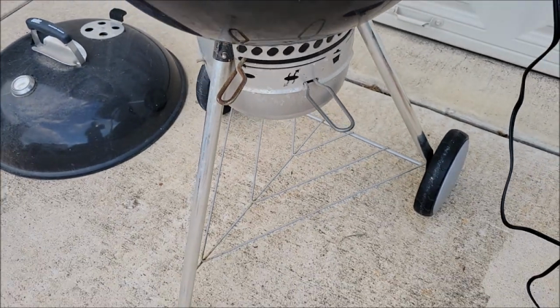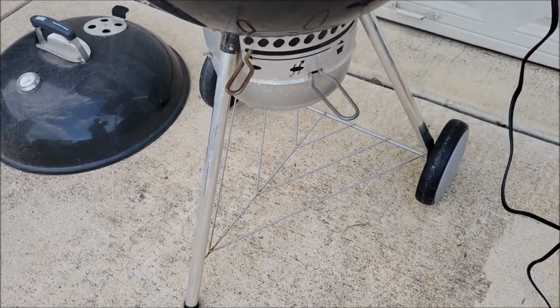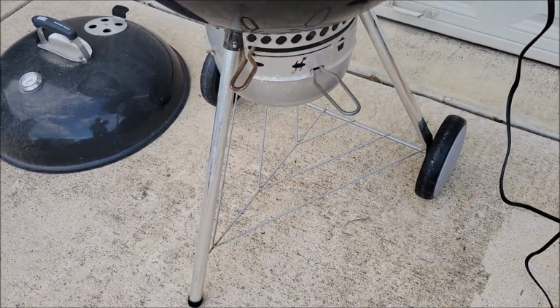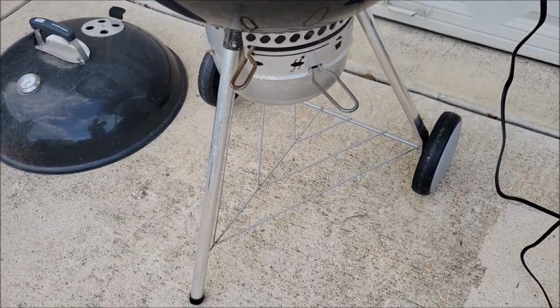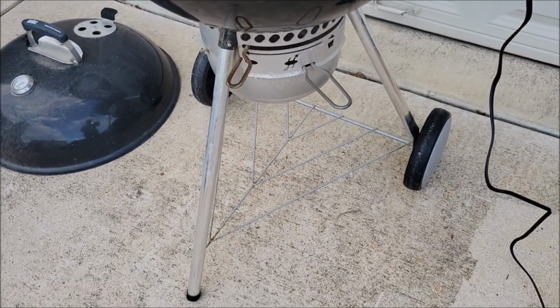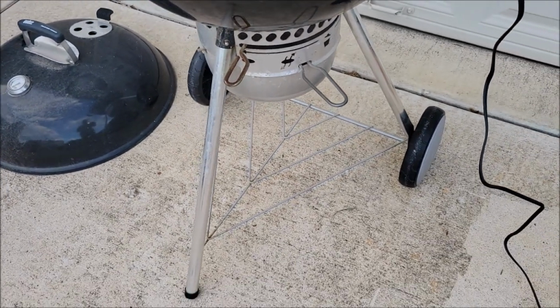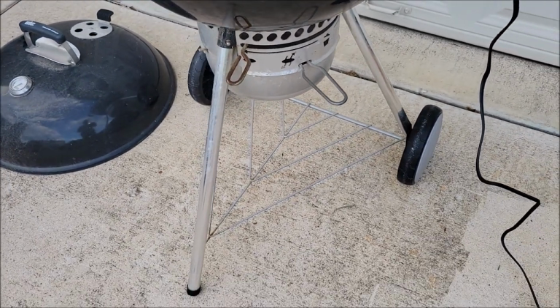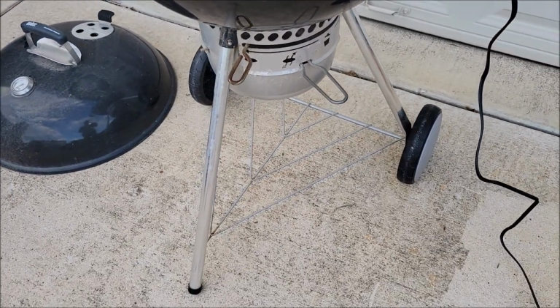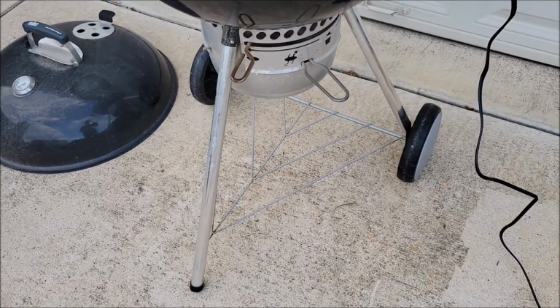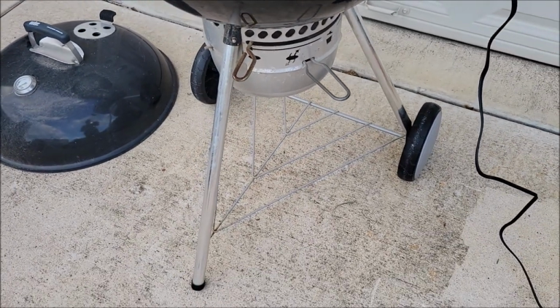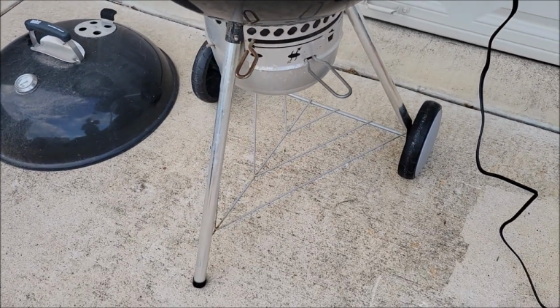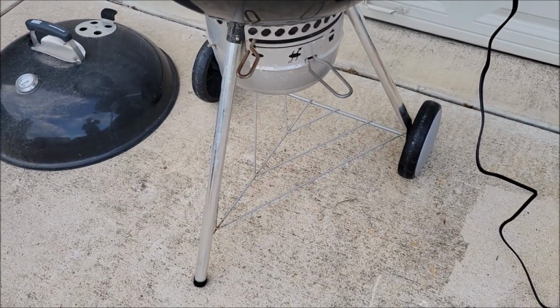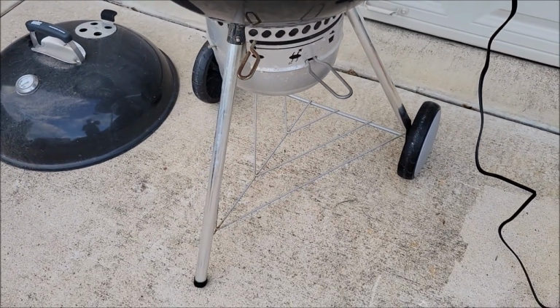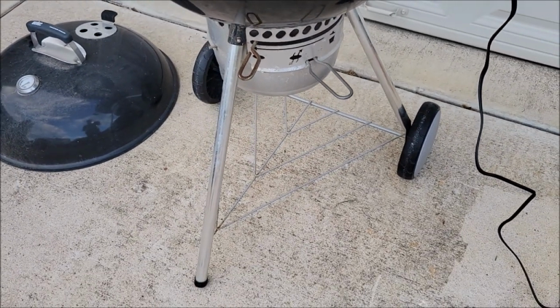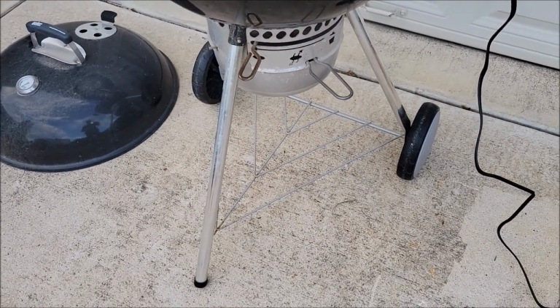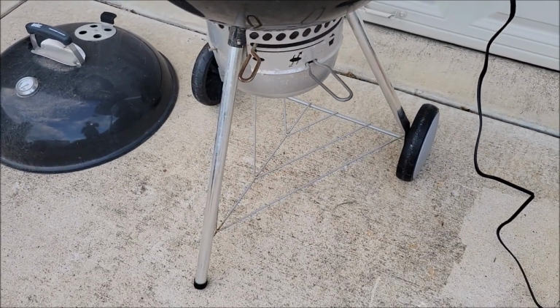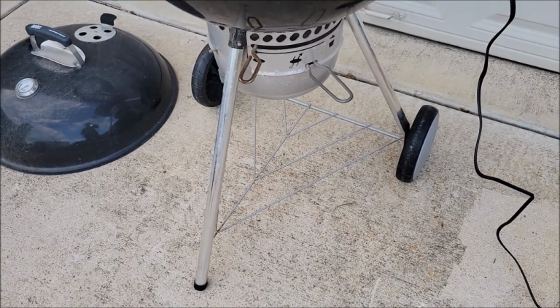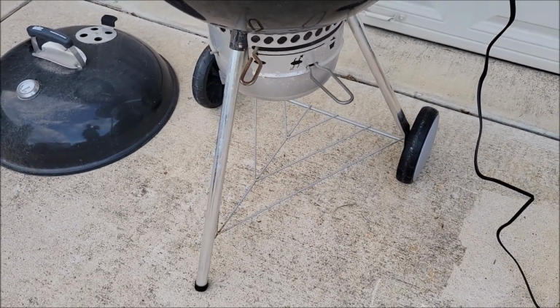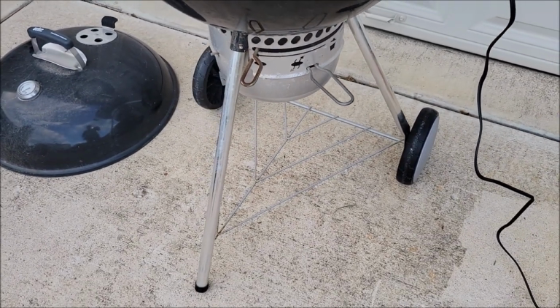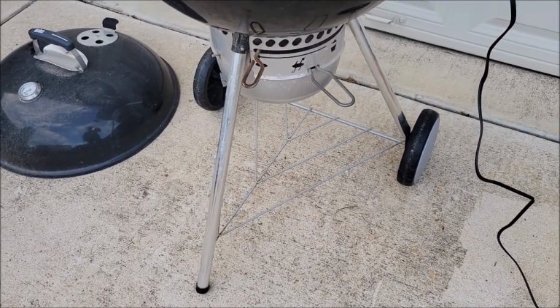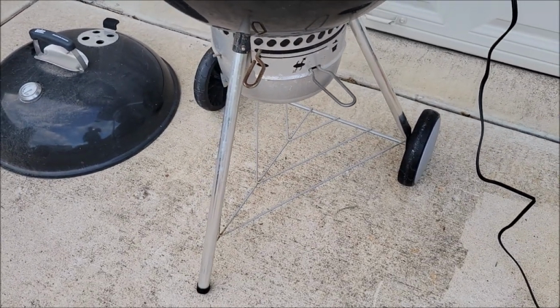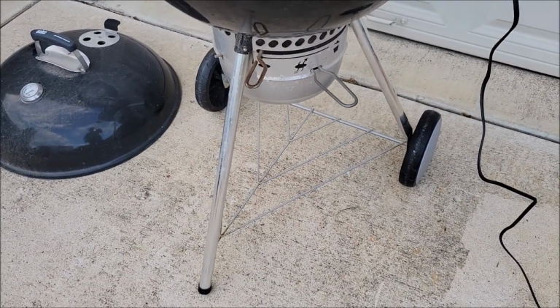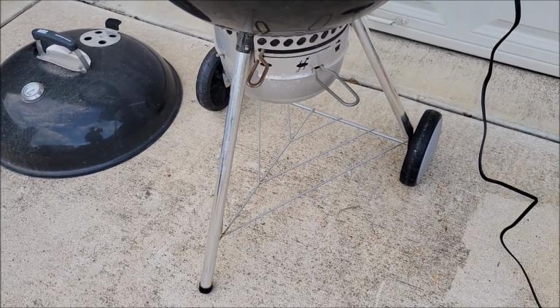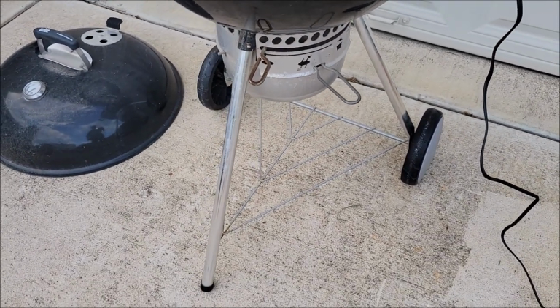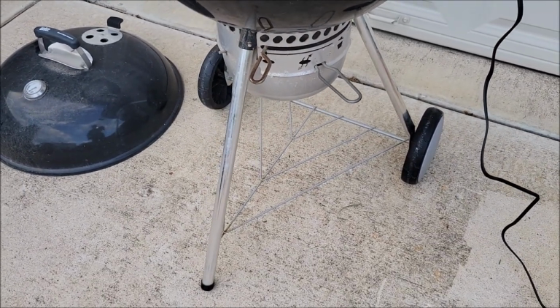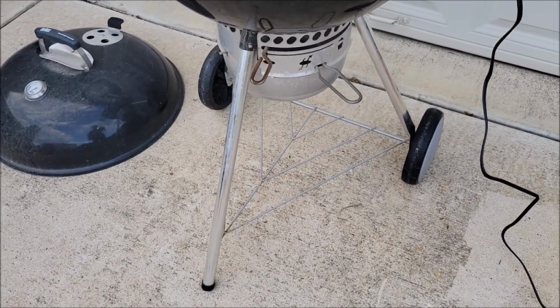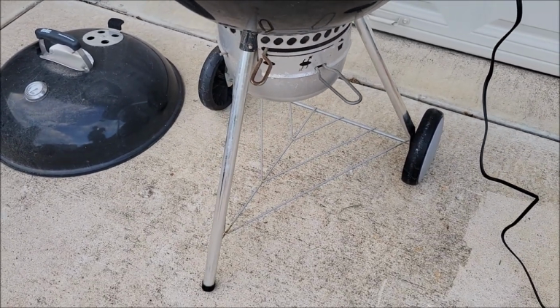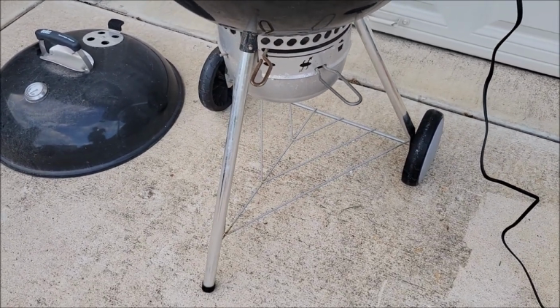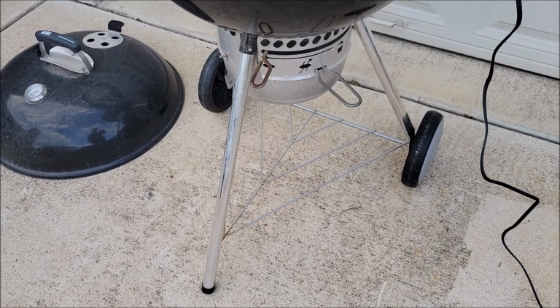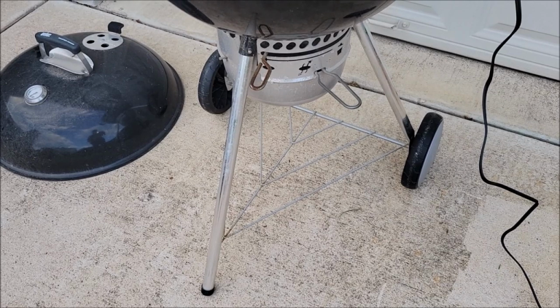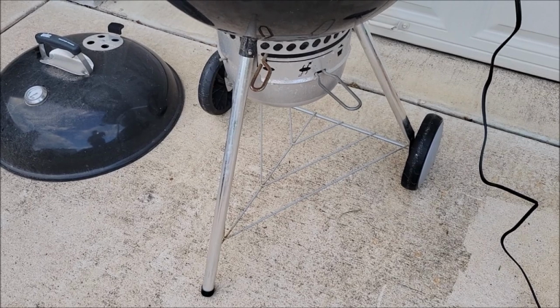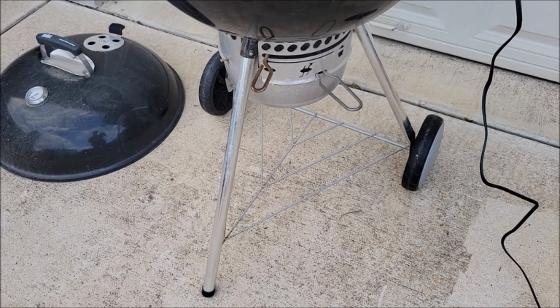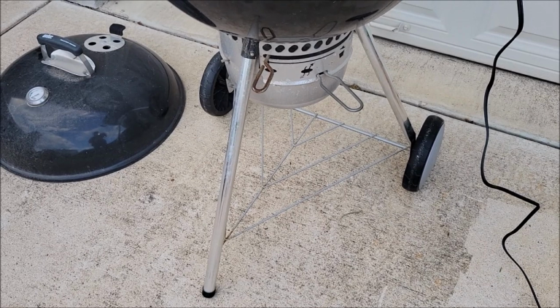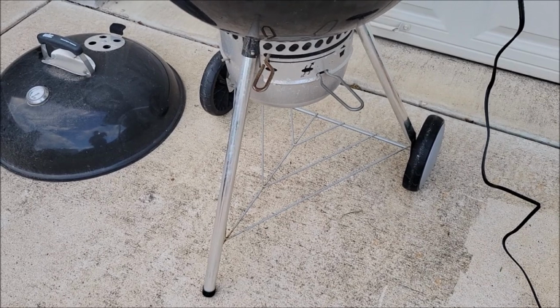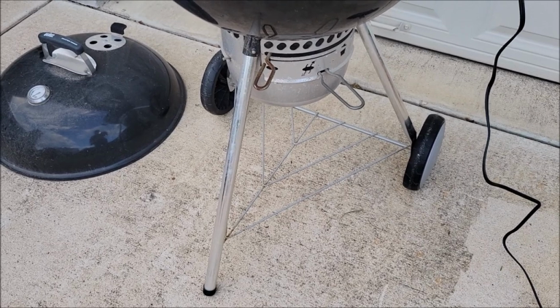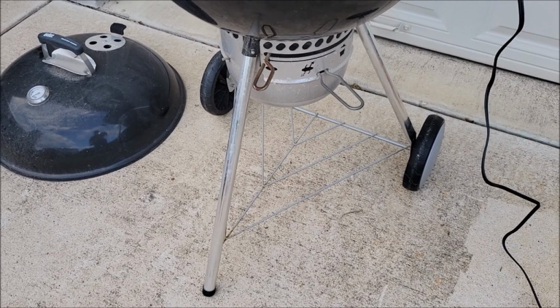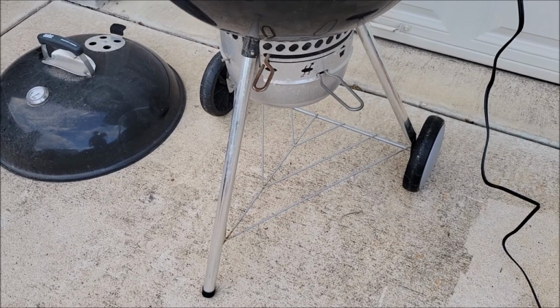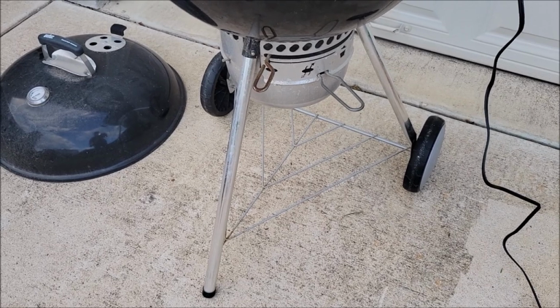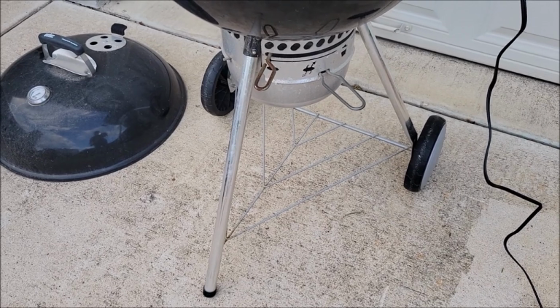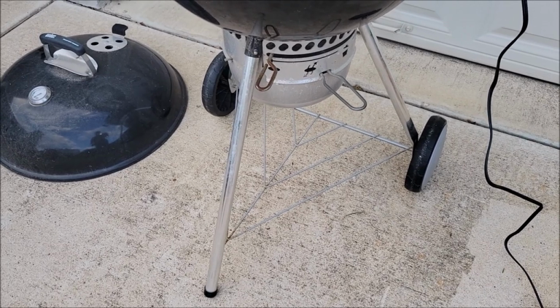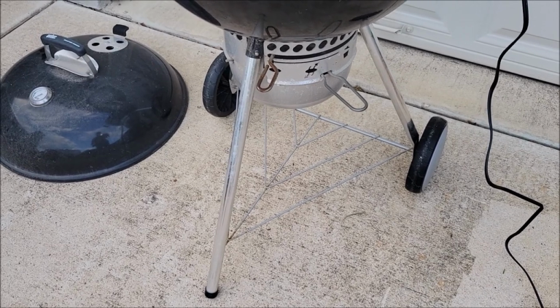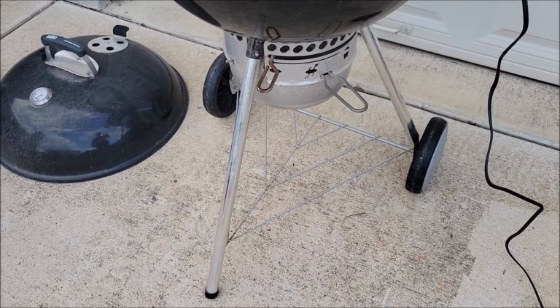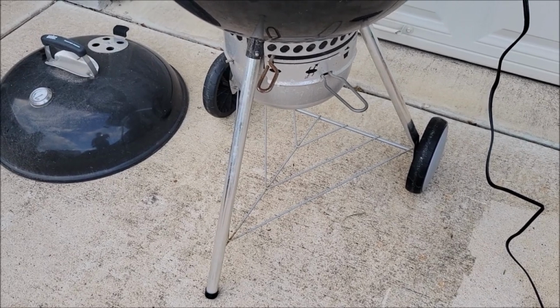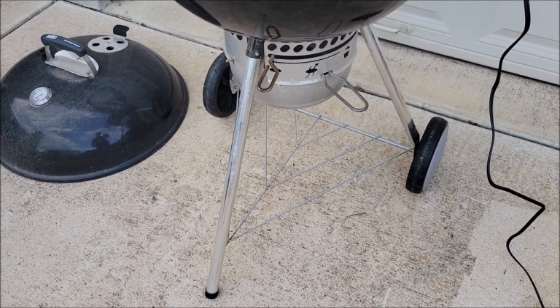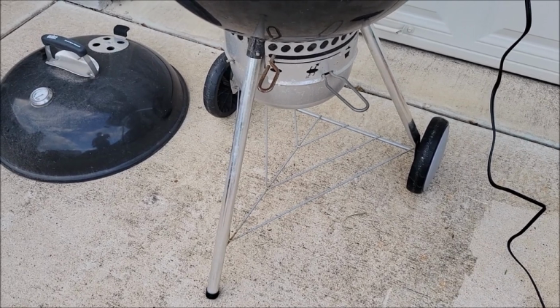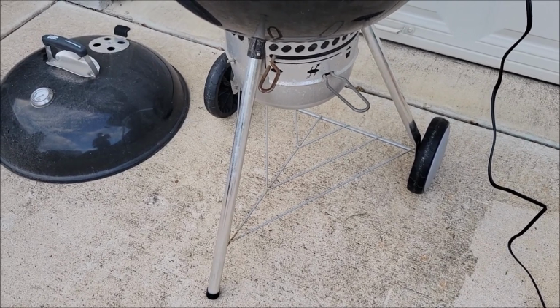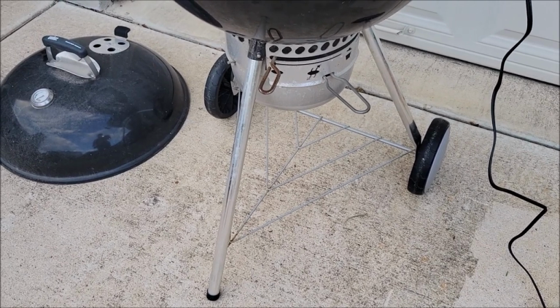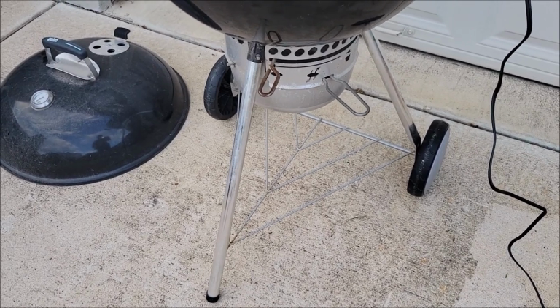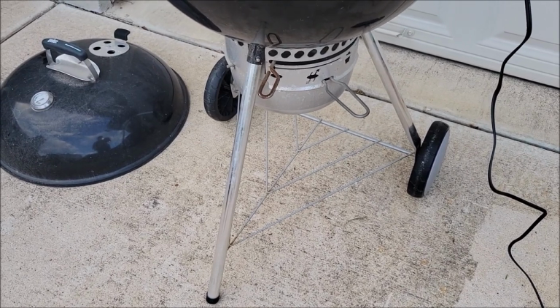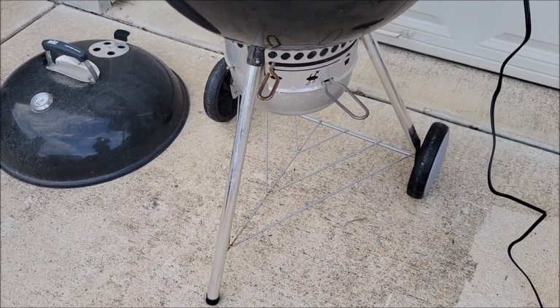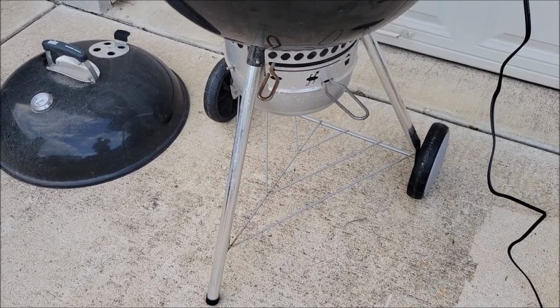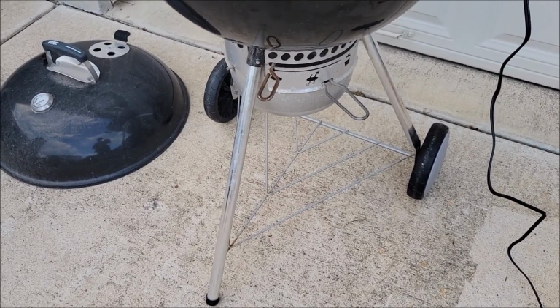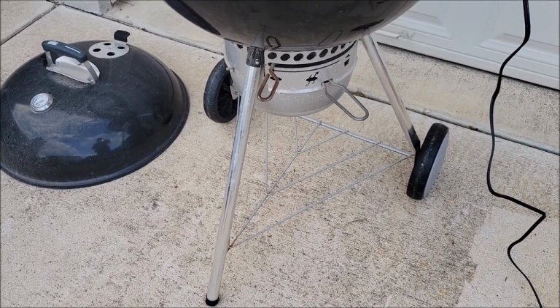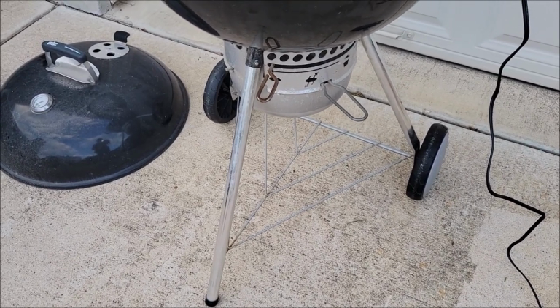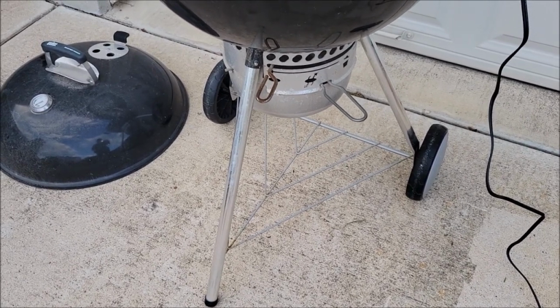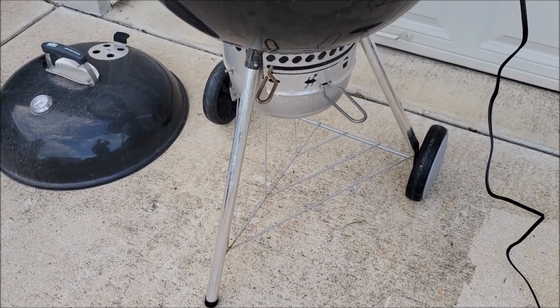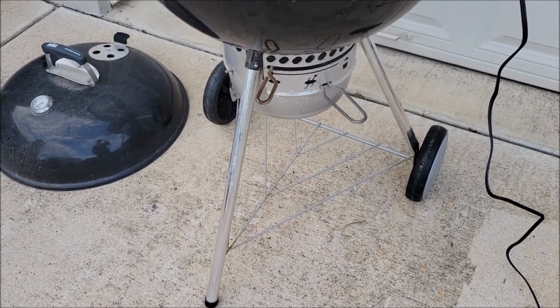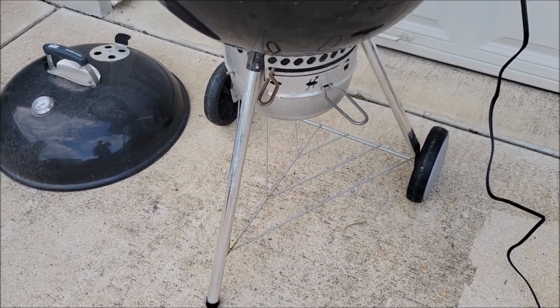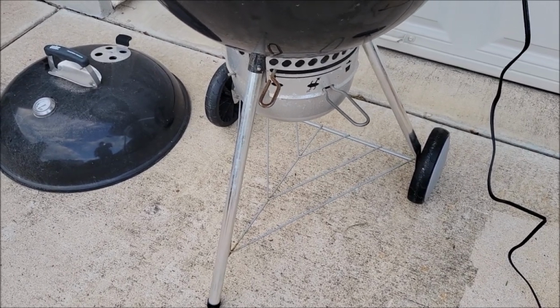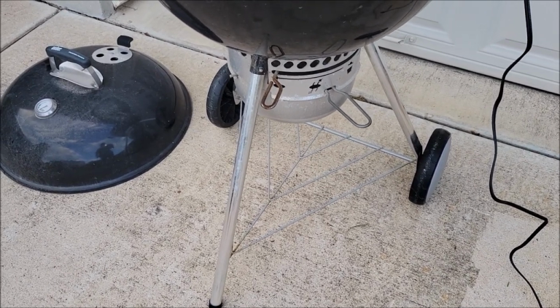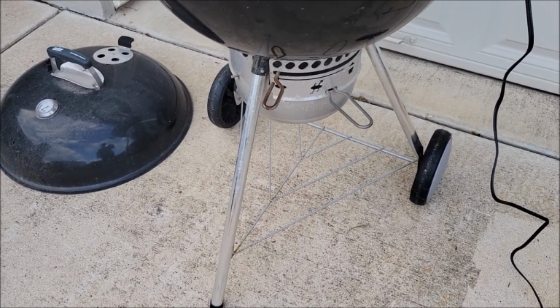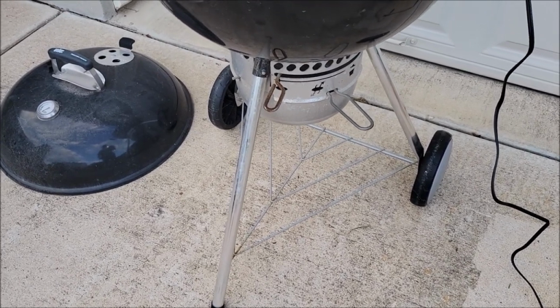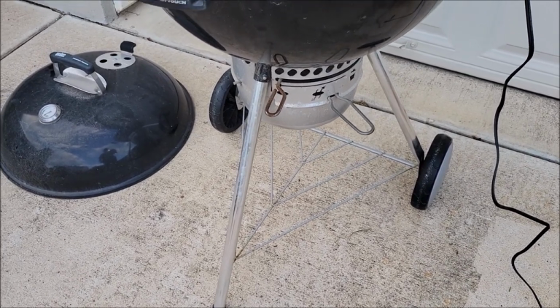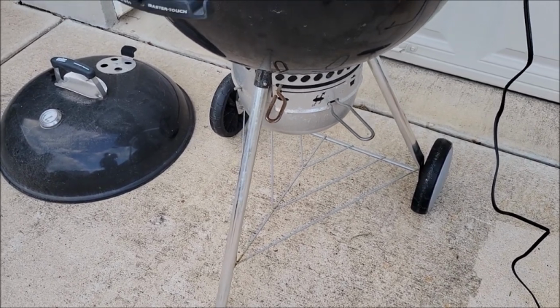Like I said, the wheels are really good — they've held up. We've pulled it across all kinds of things. We've brought this to the beach multiple times.